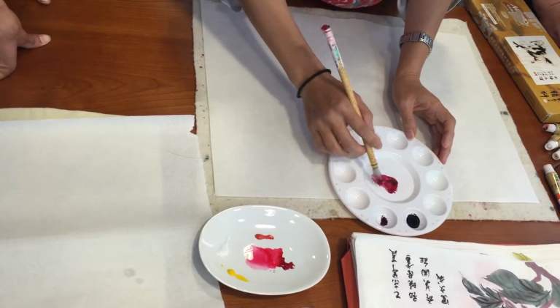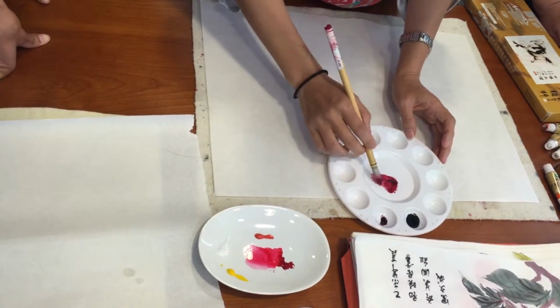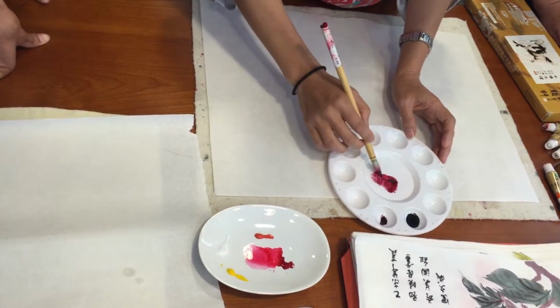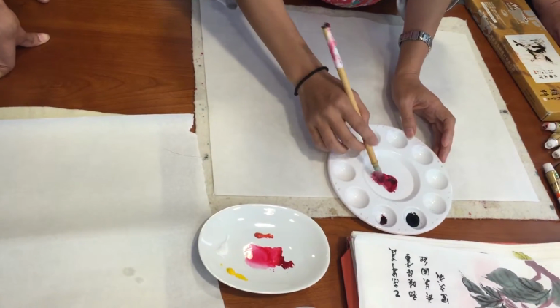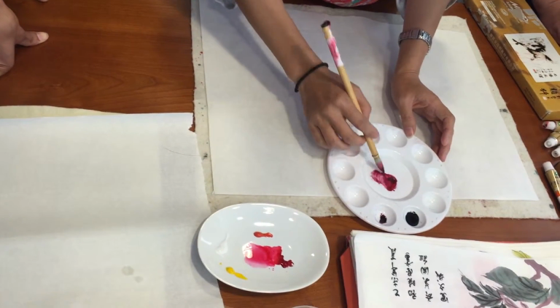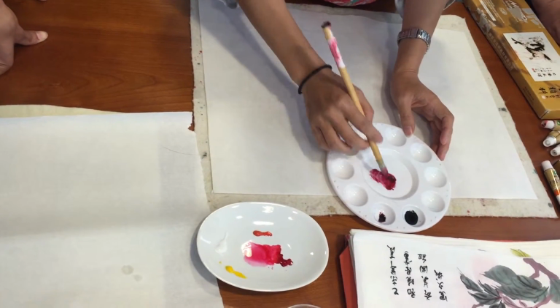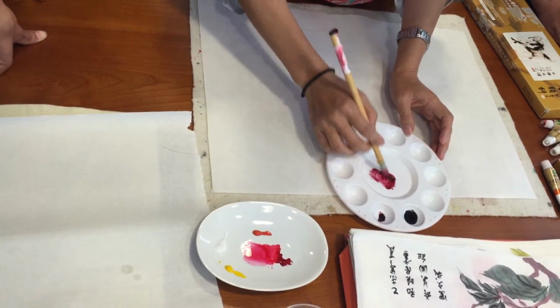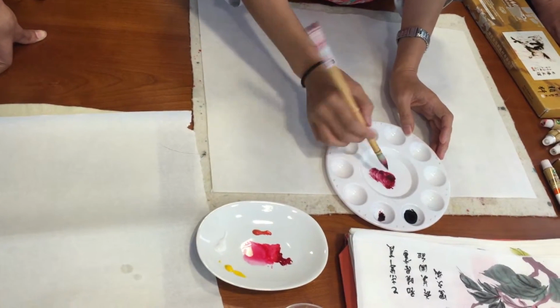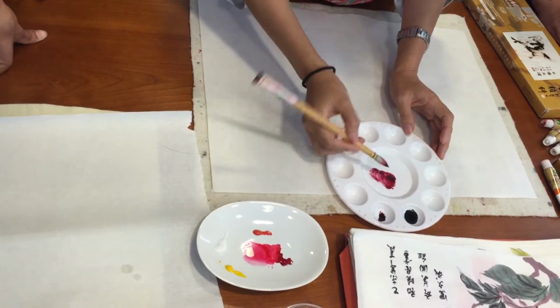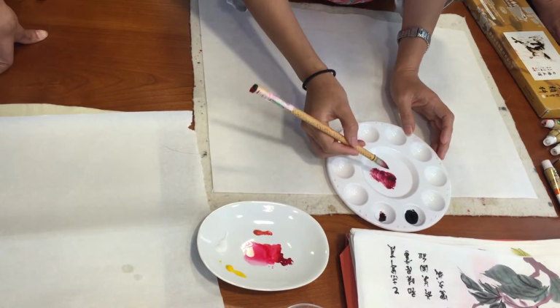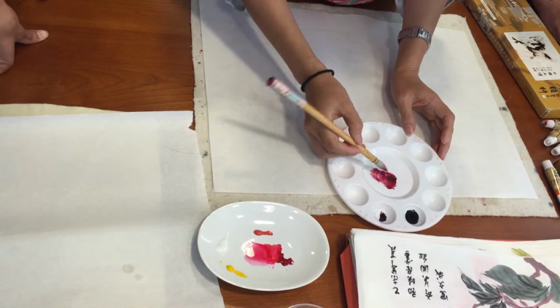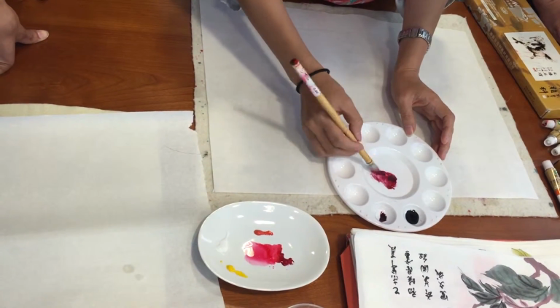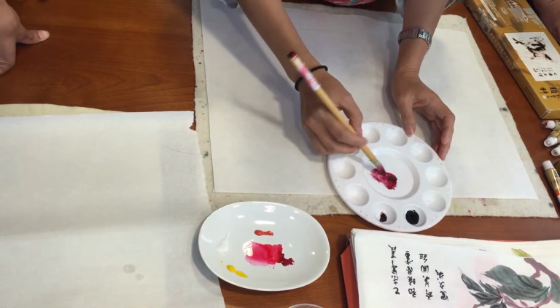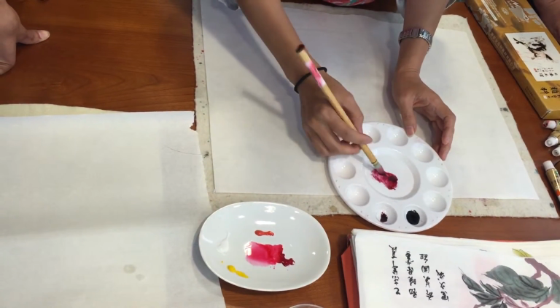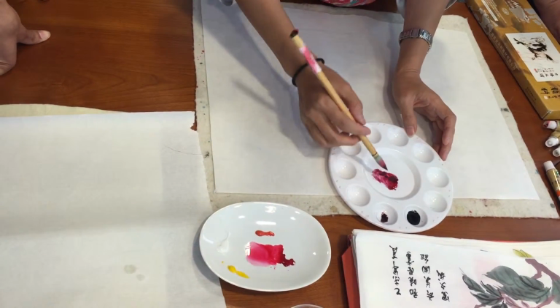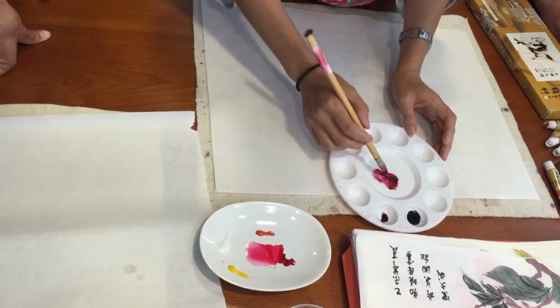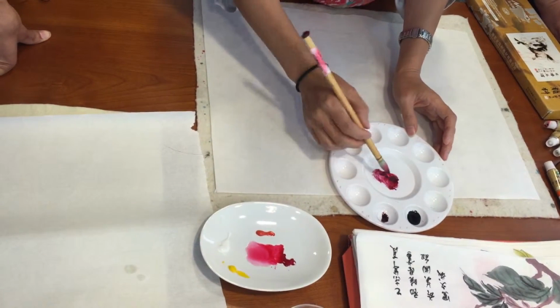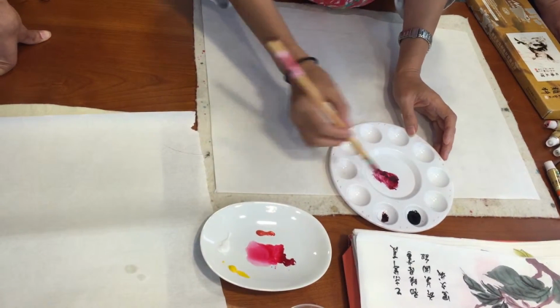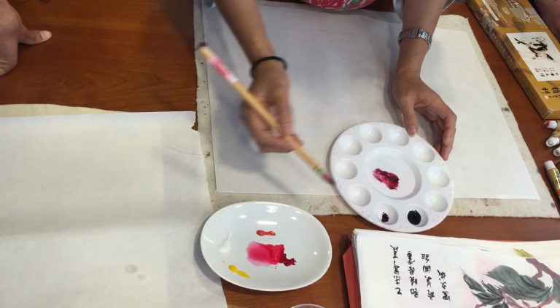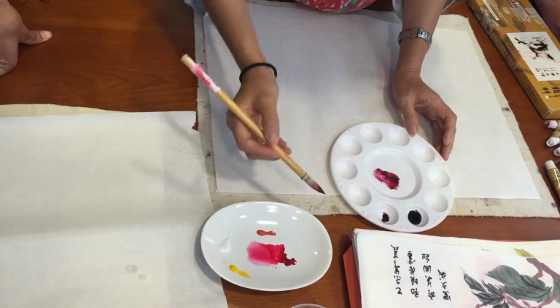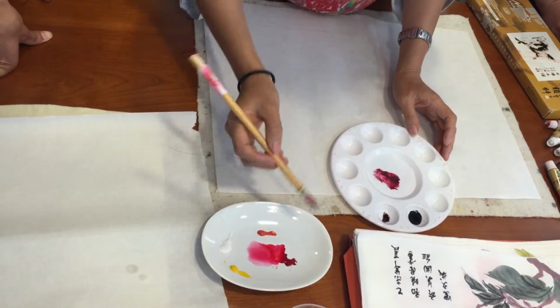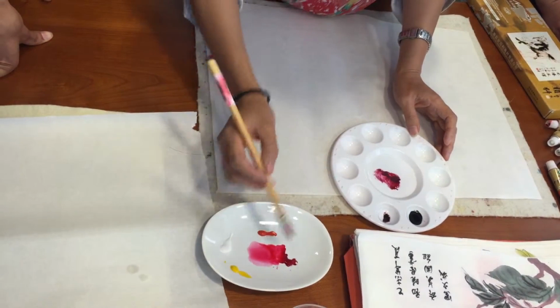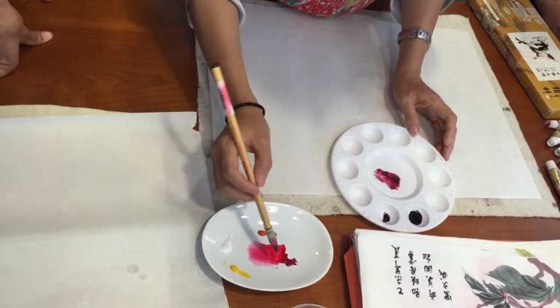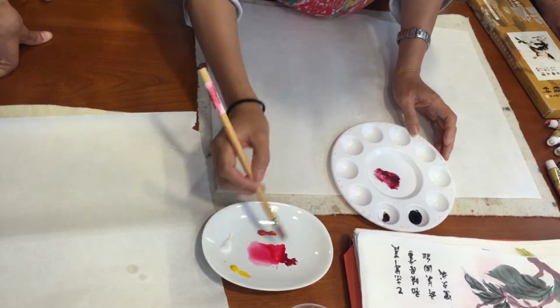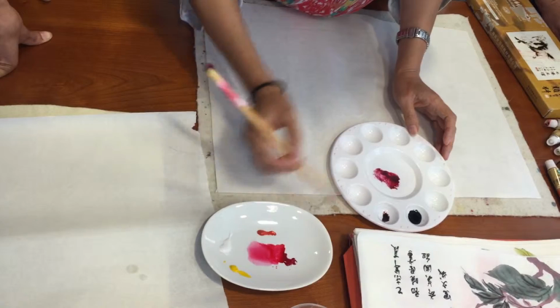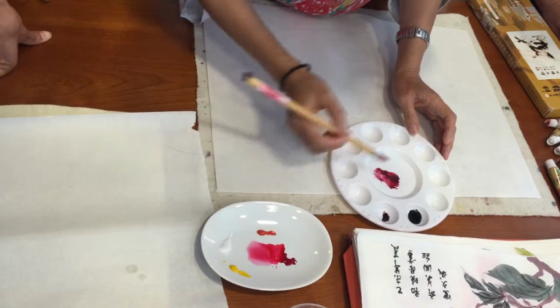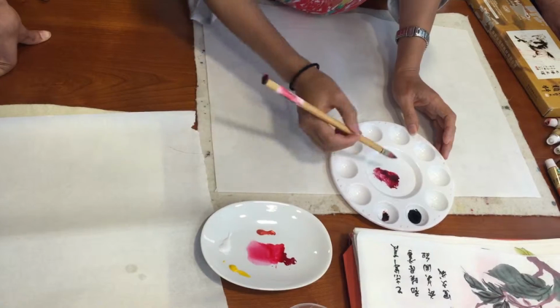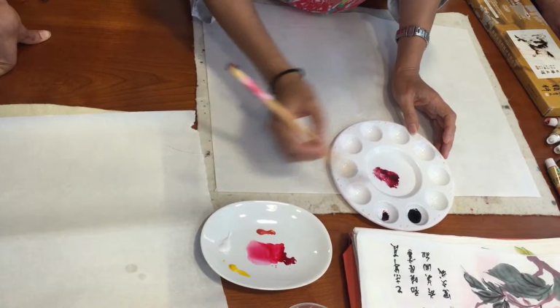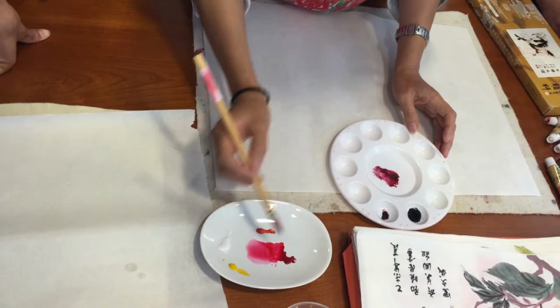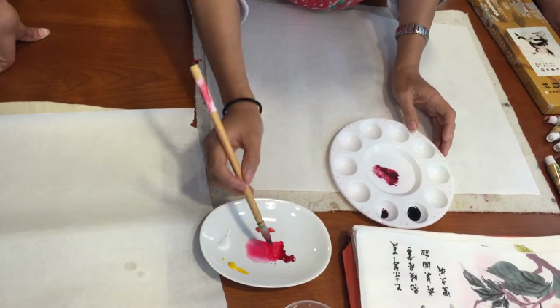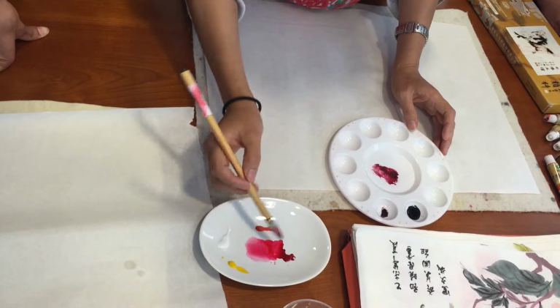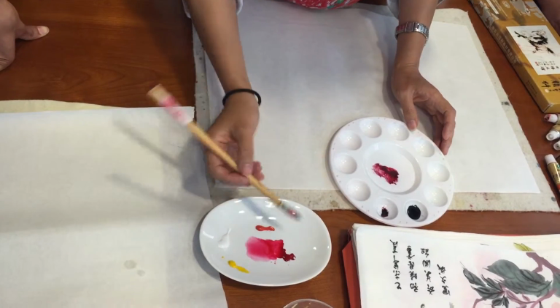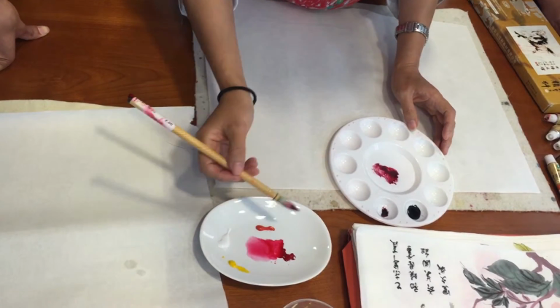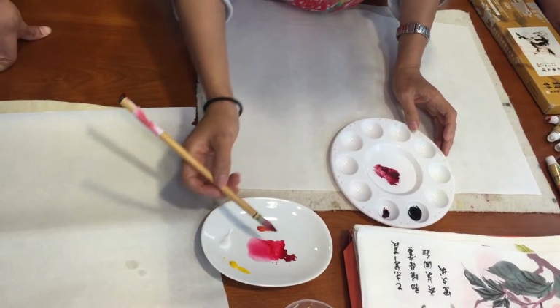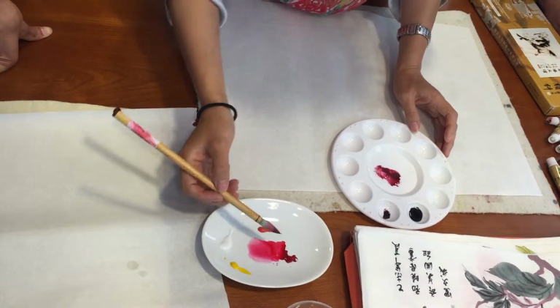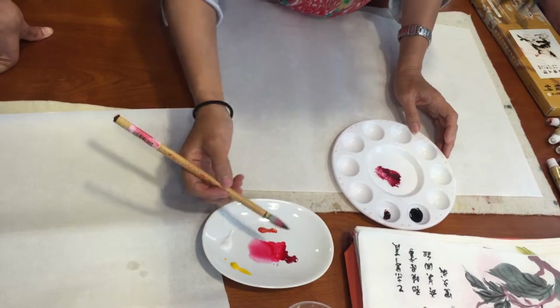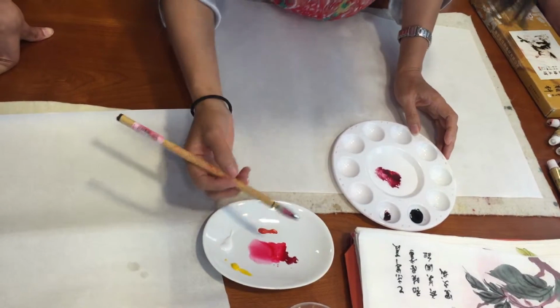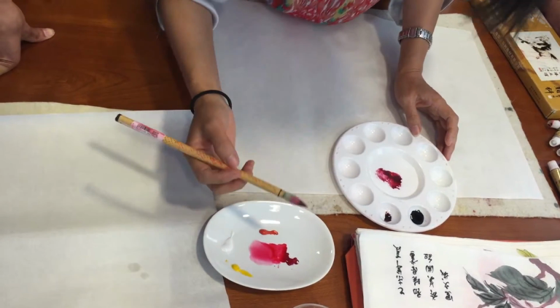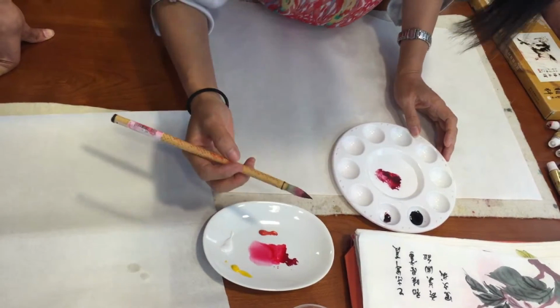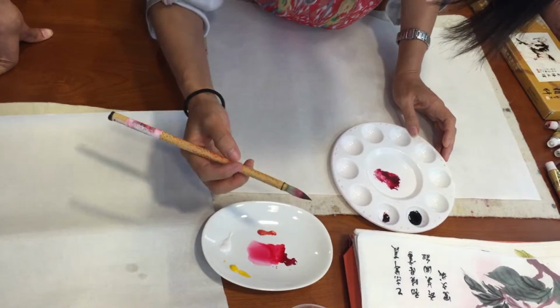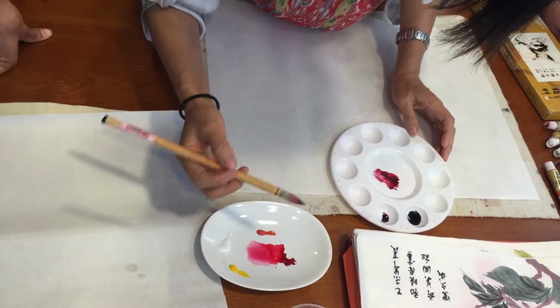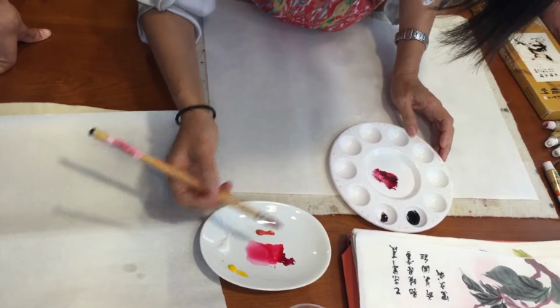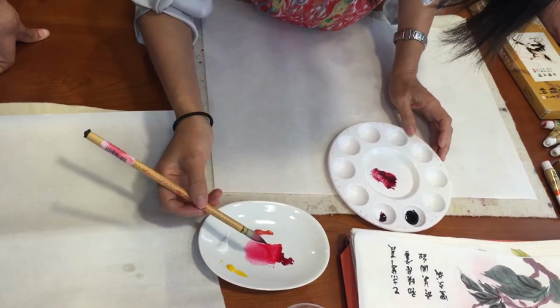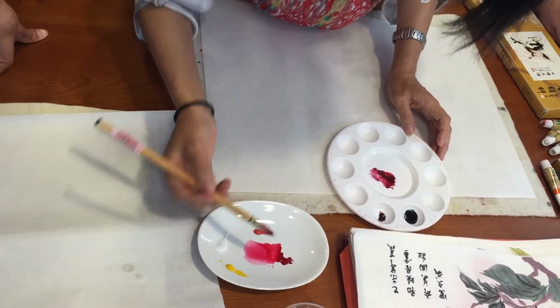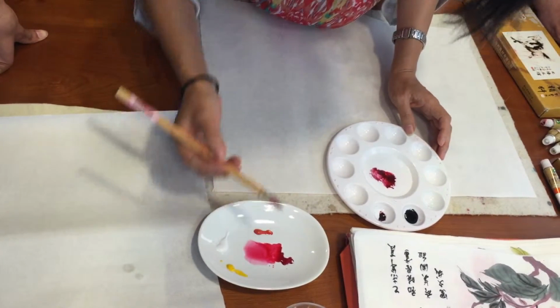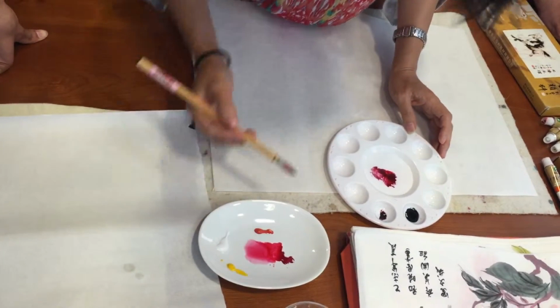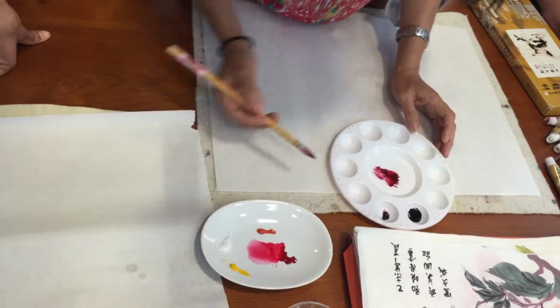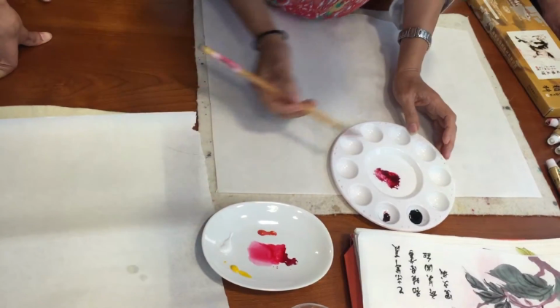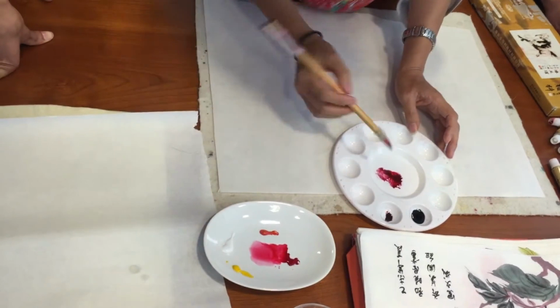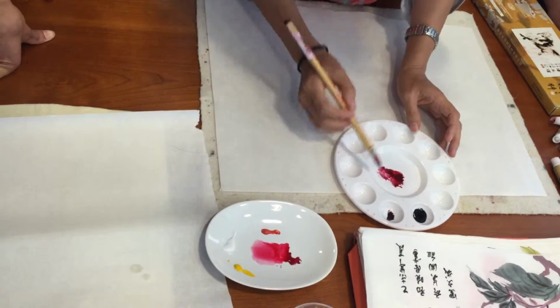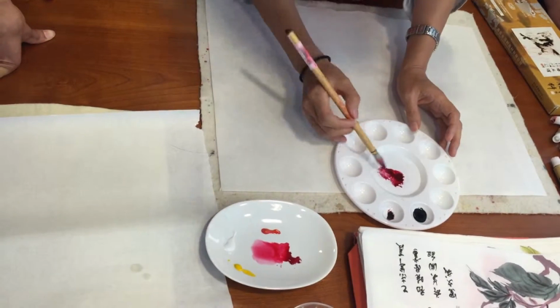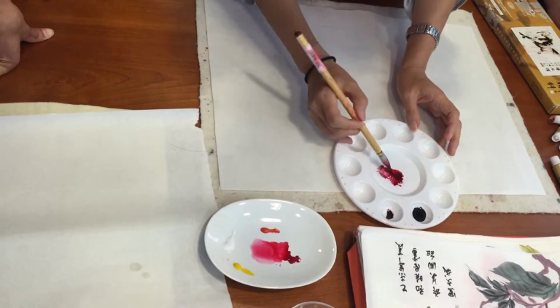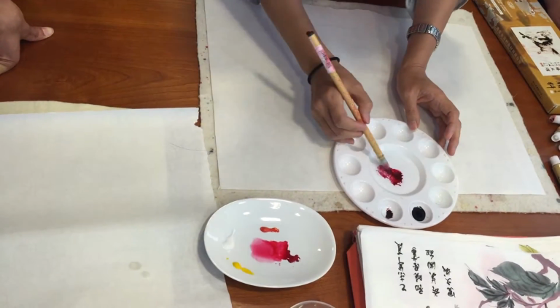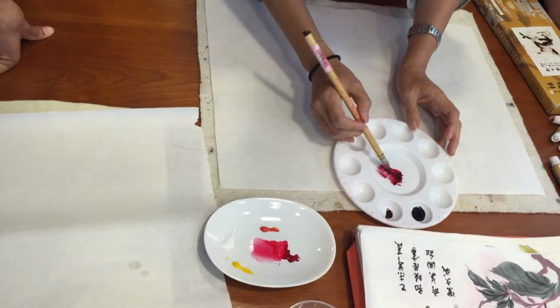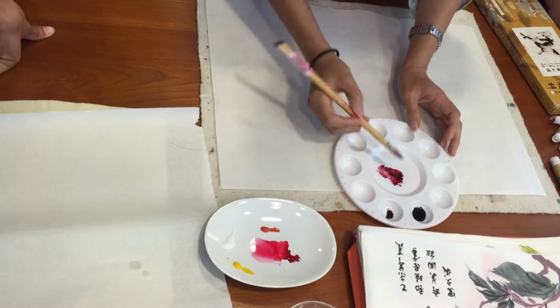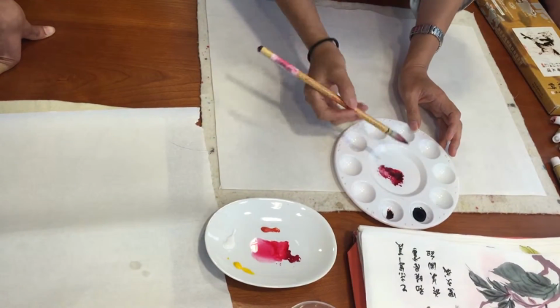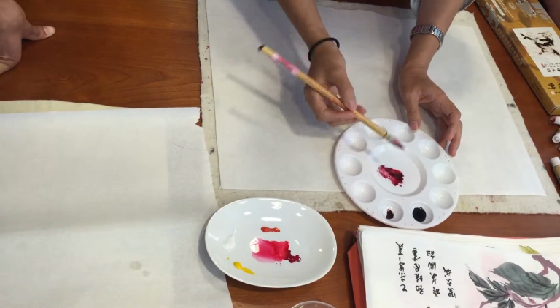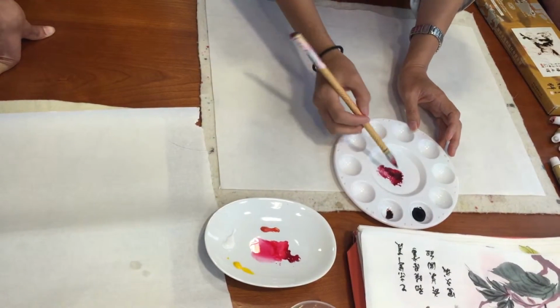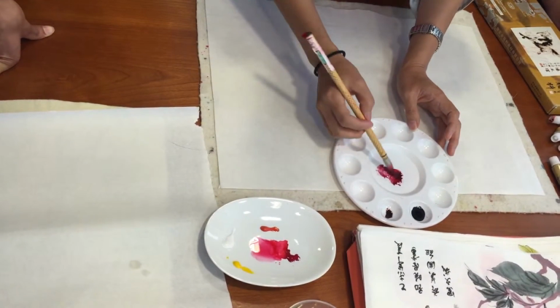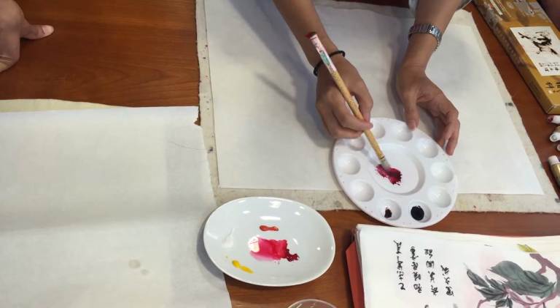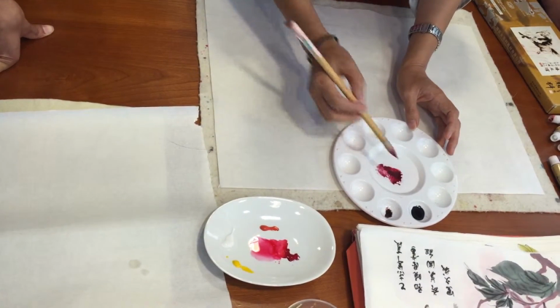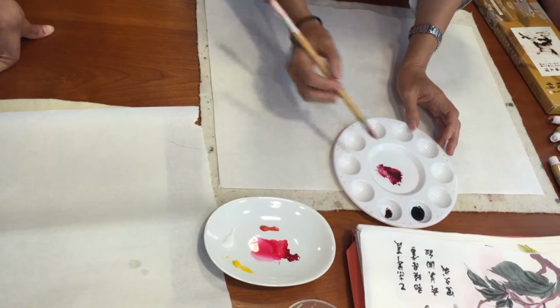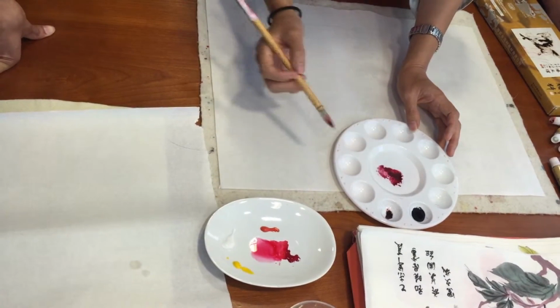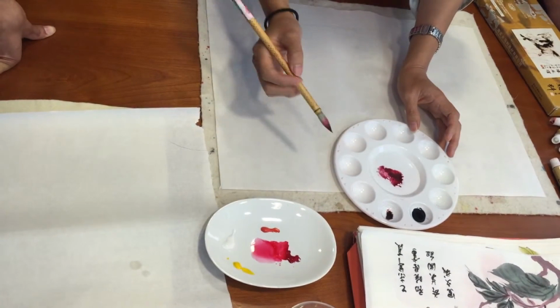It's dark red, and a little bit different from this one, so you can check the color here.